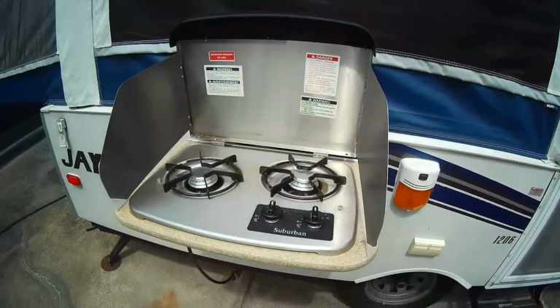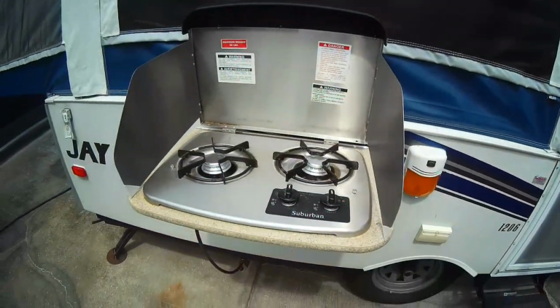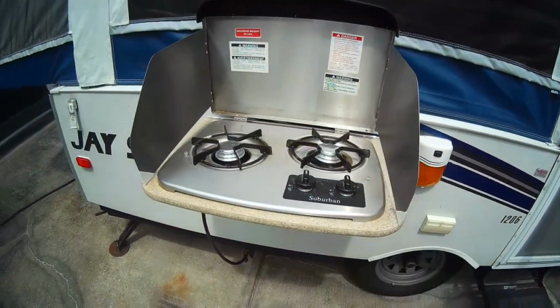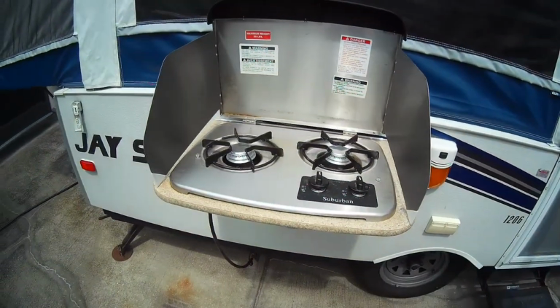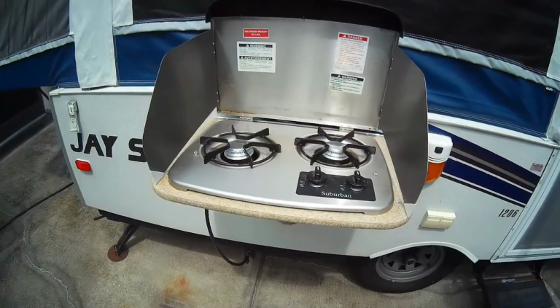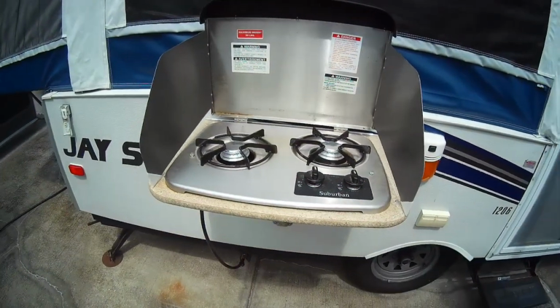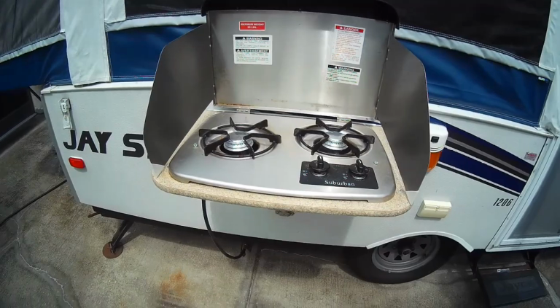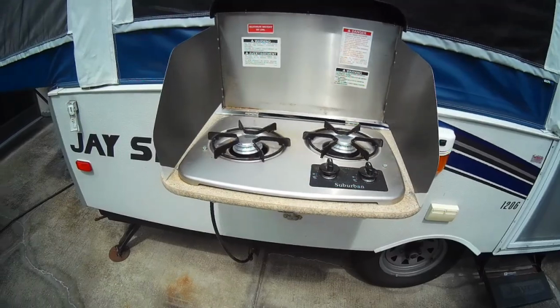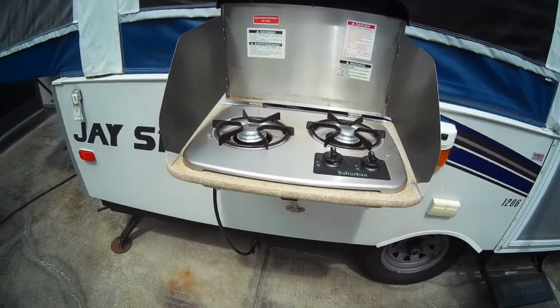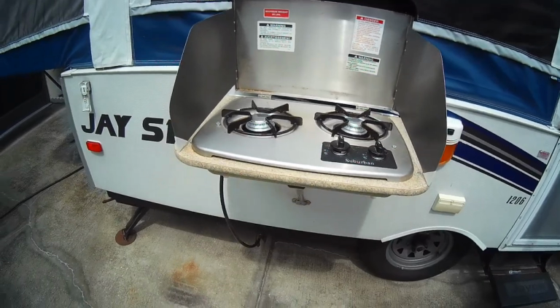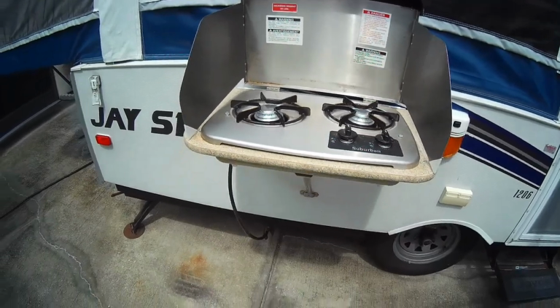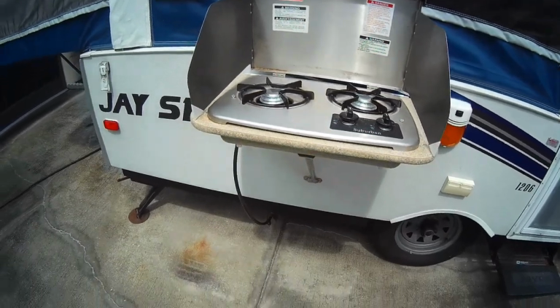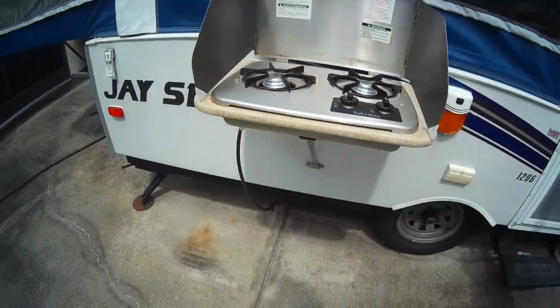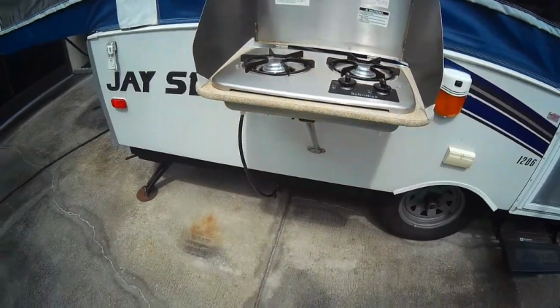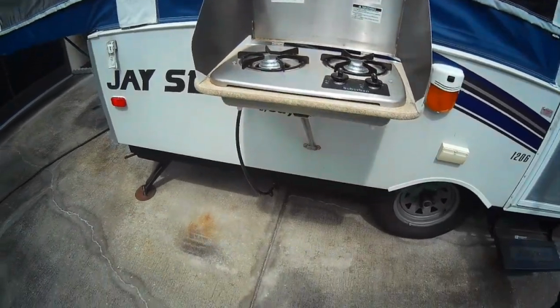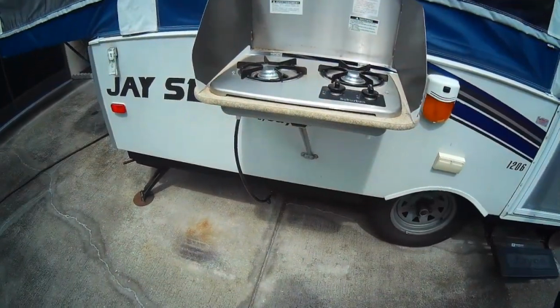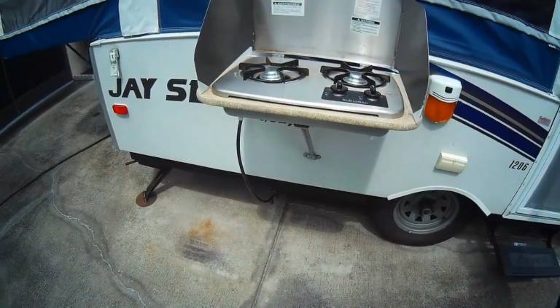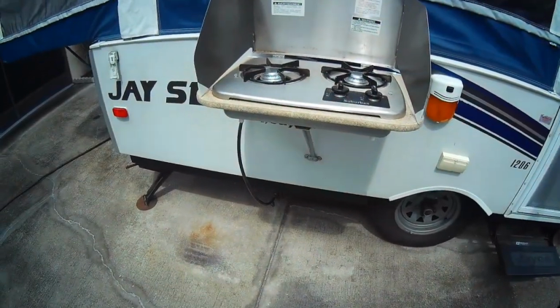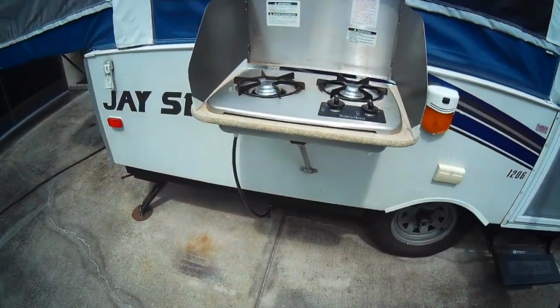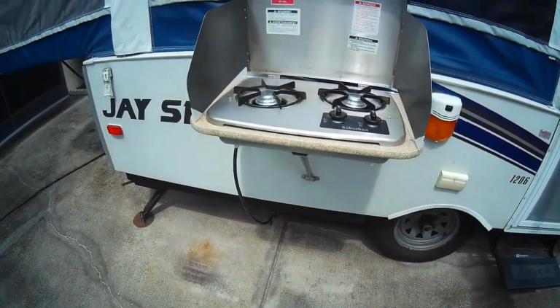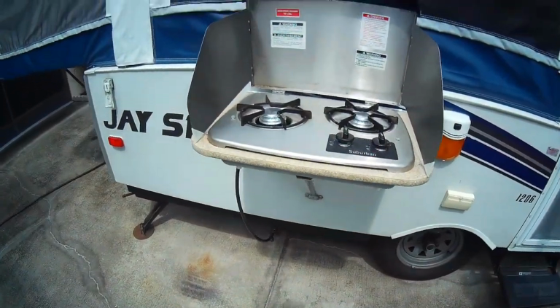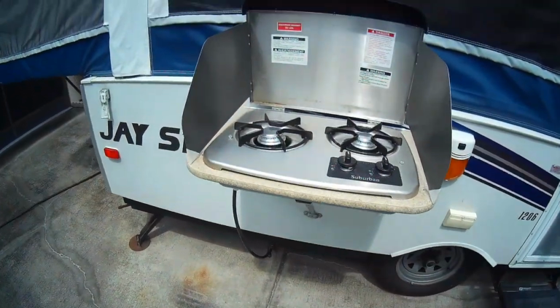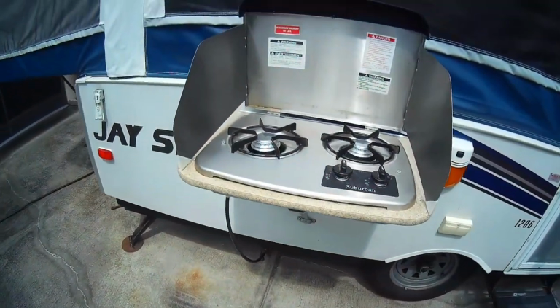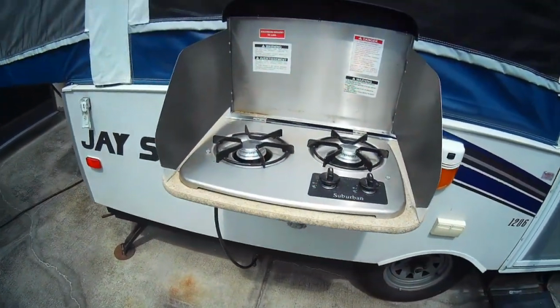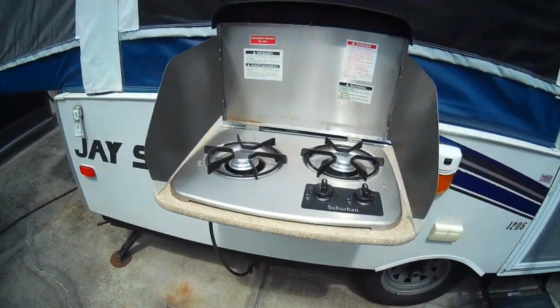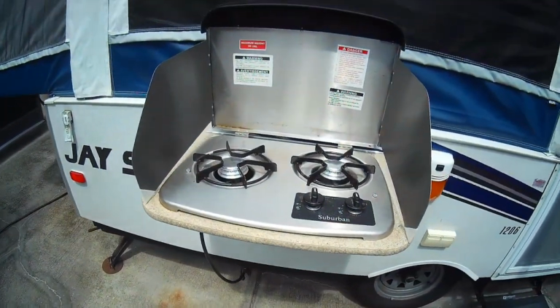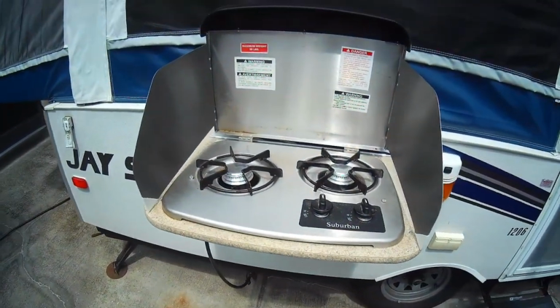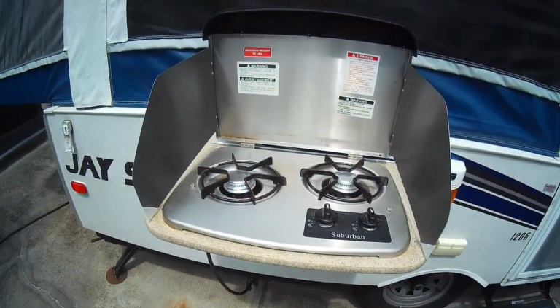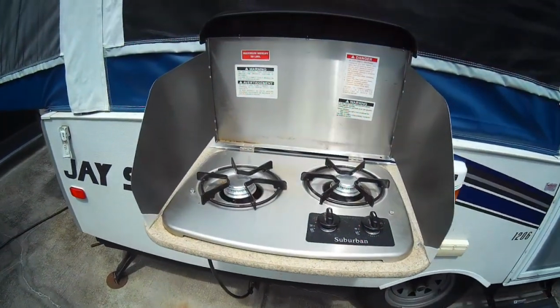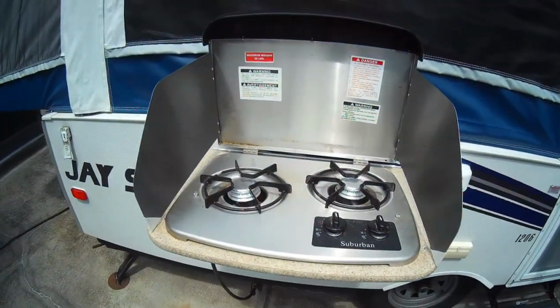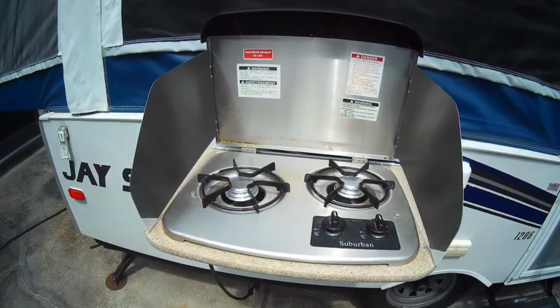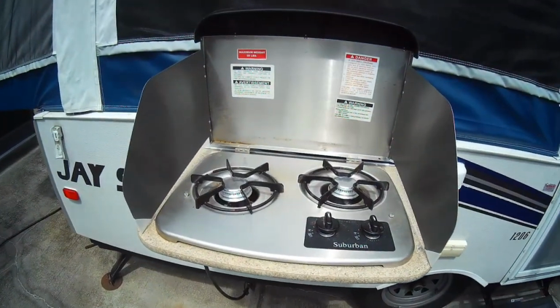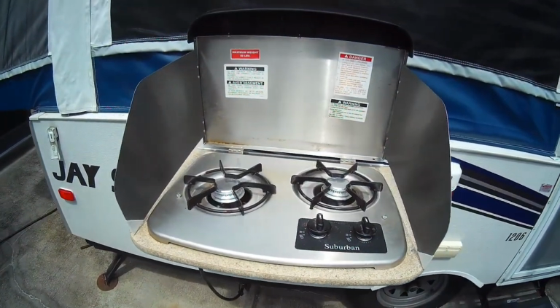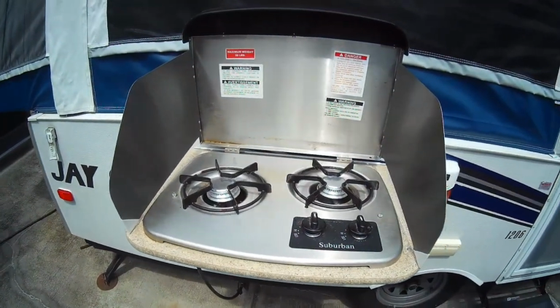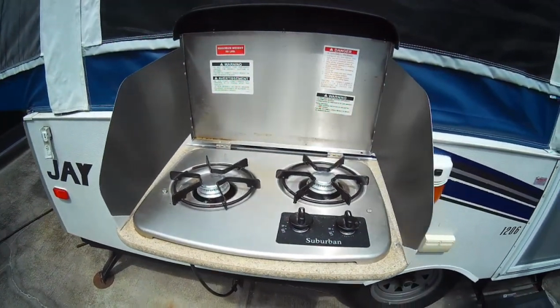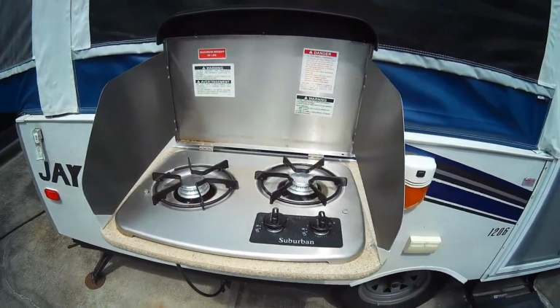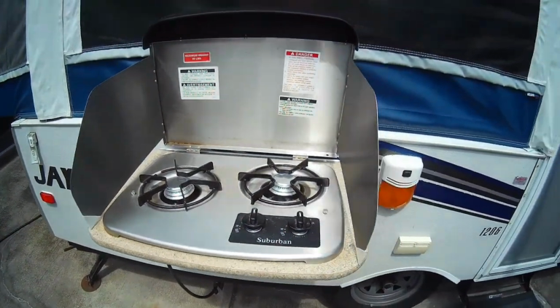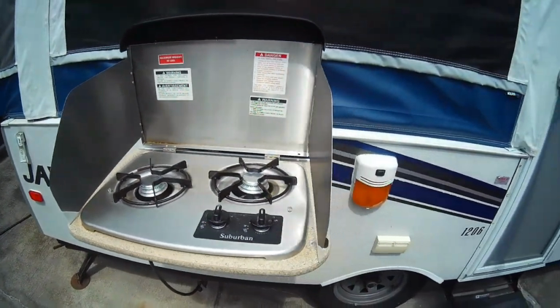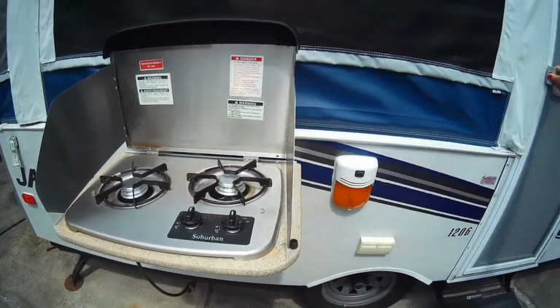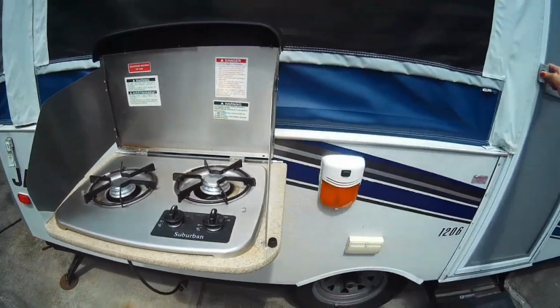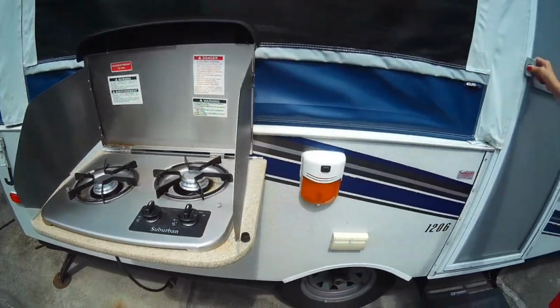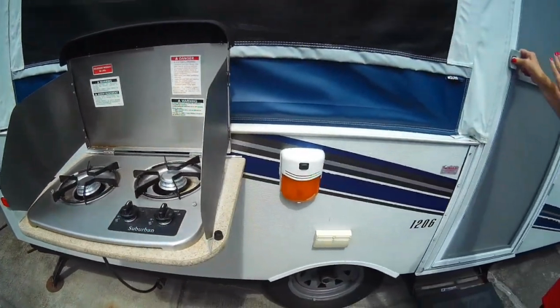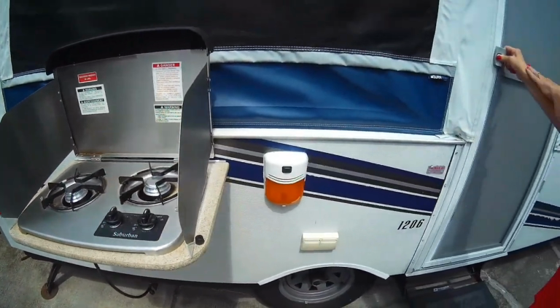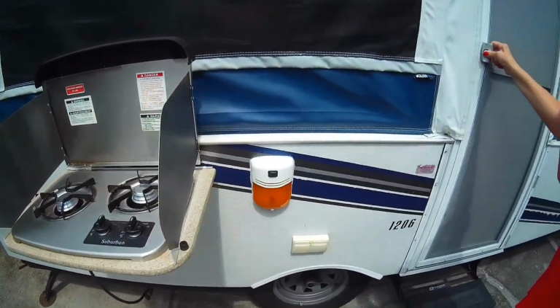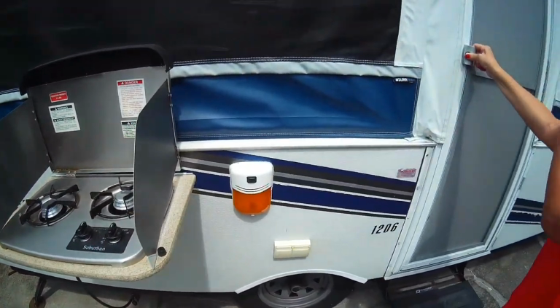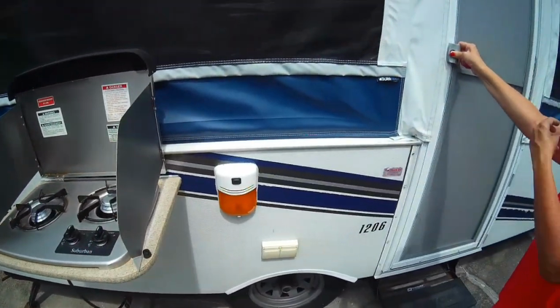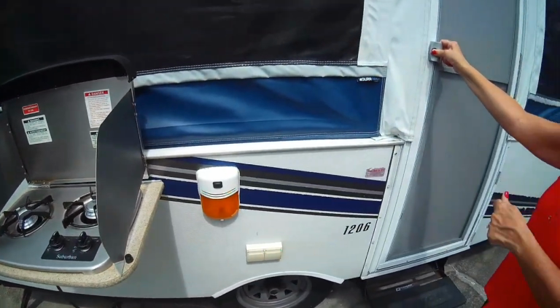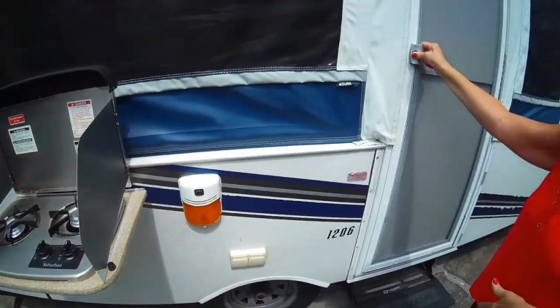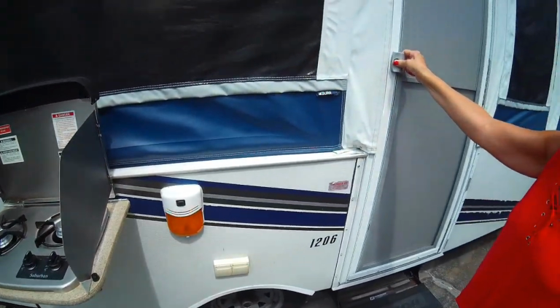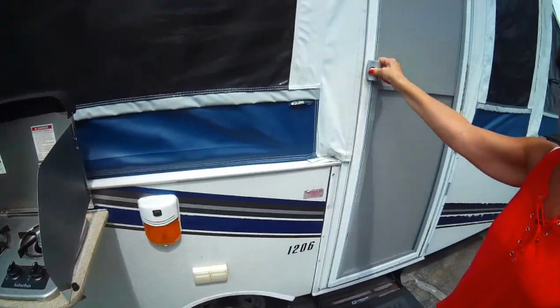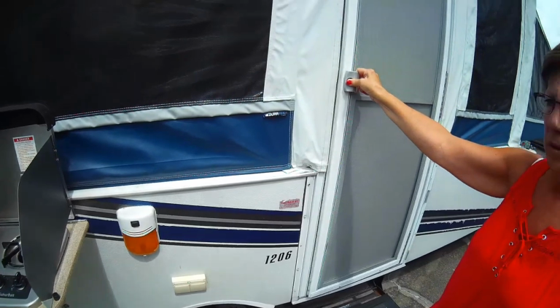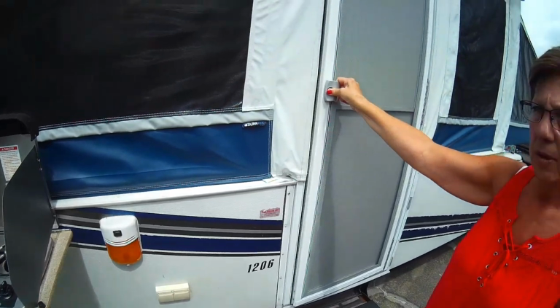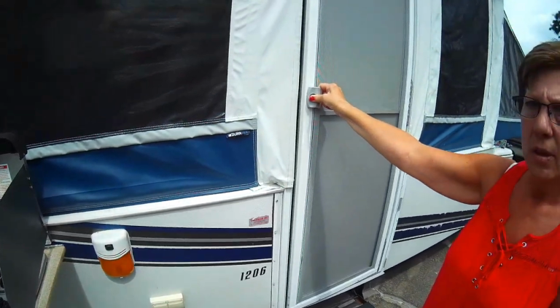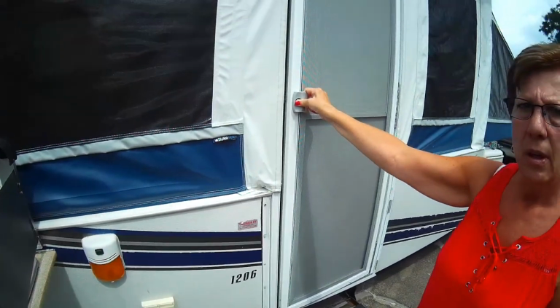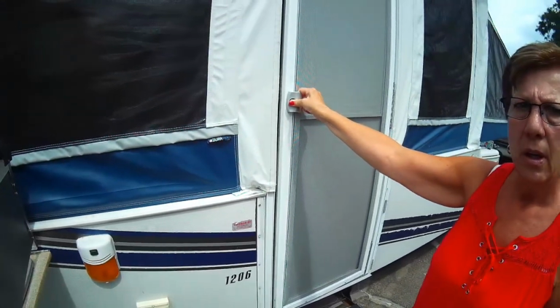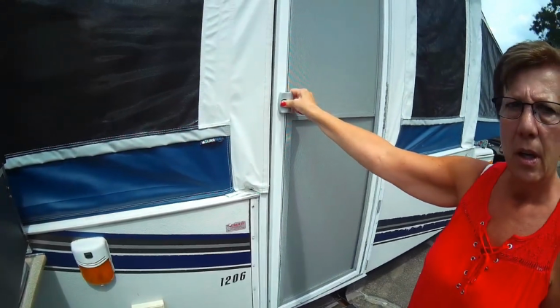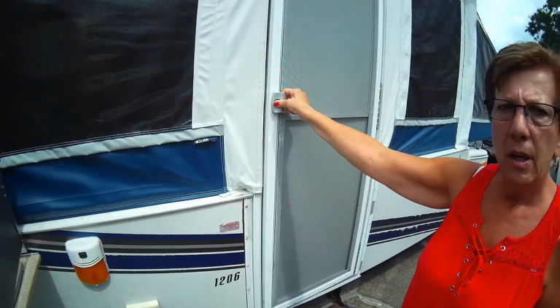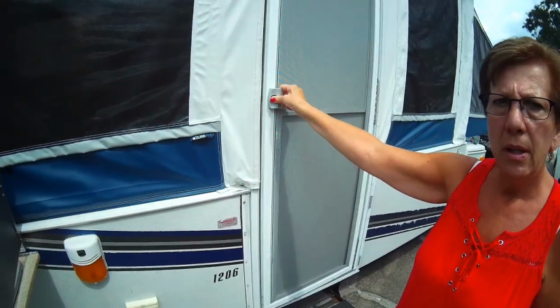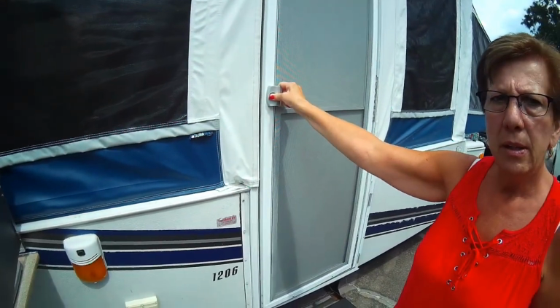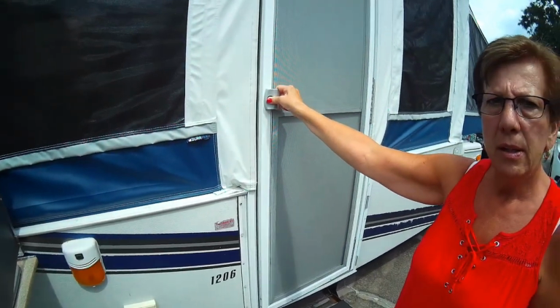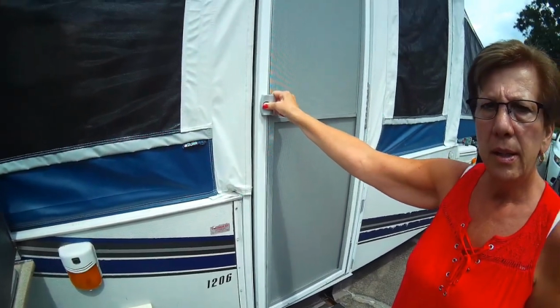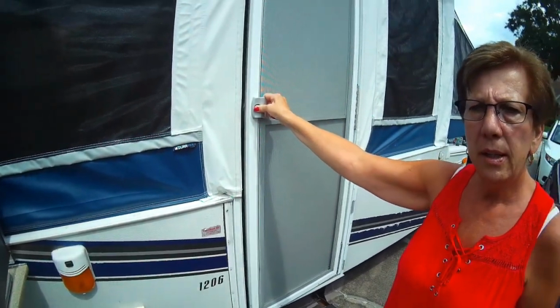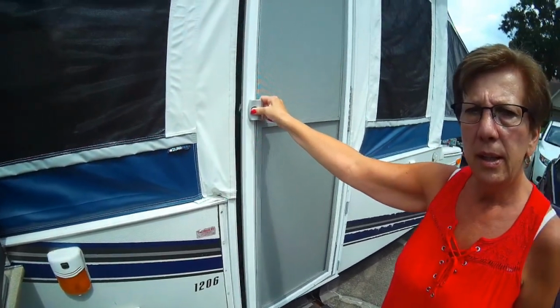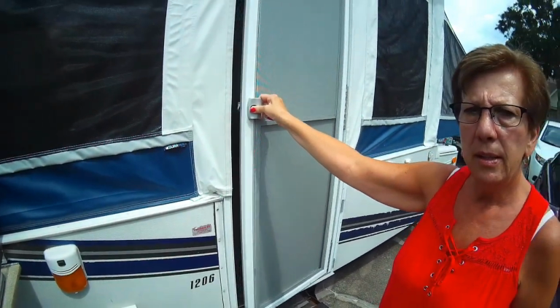There's our cooktop that we can put outside. I was testing it, making sure it worked, and it works. And let's go inside.